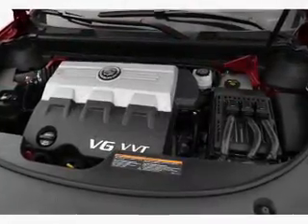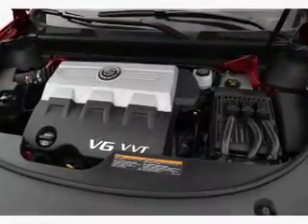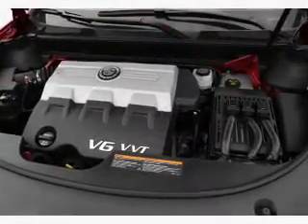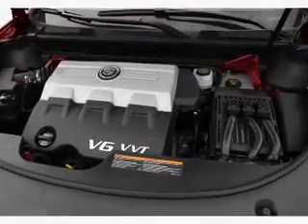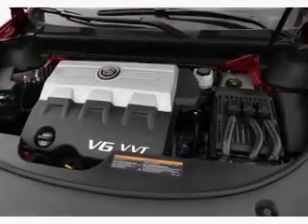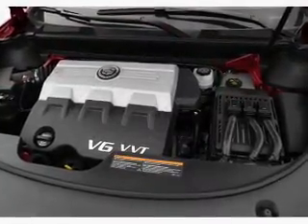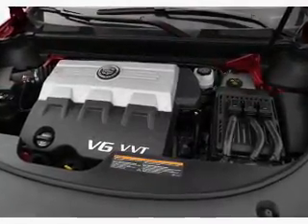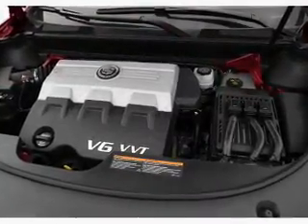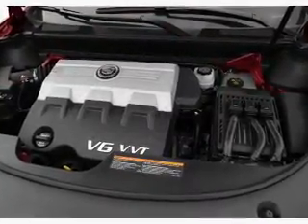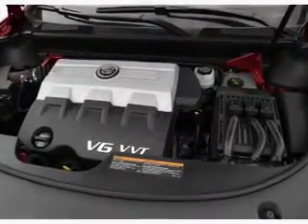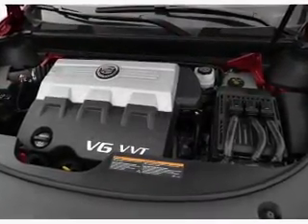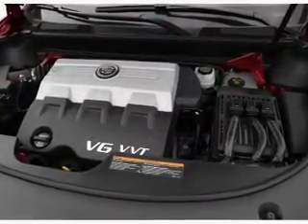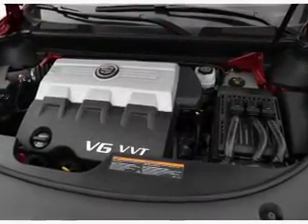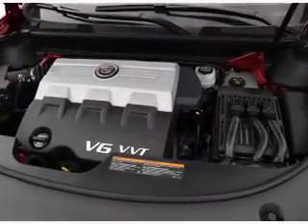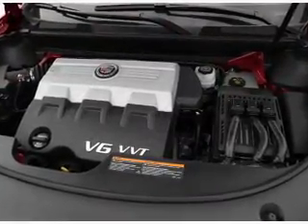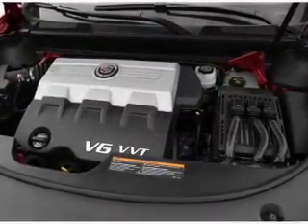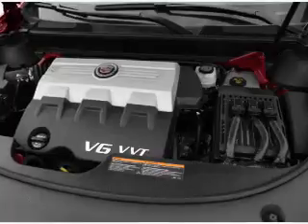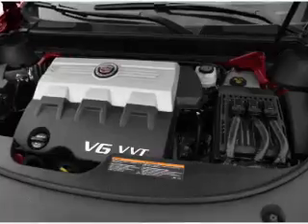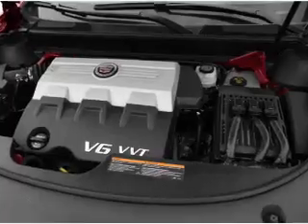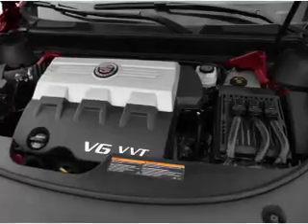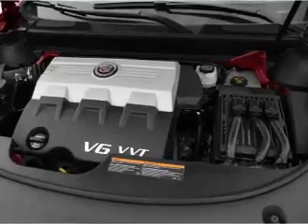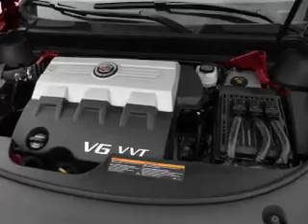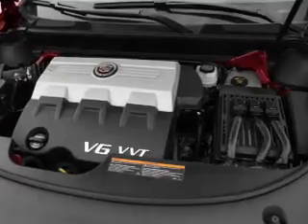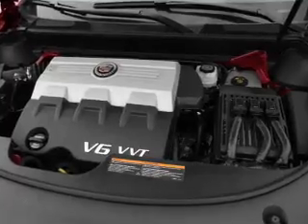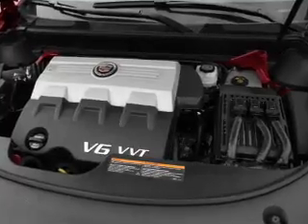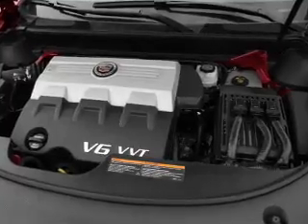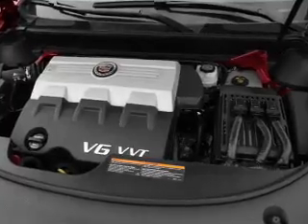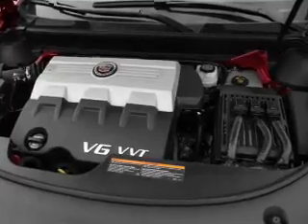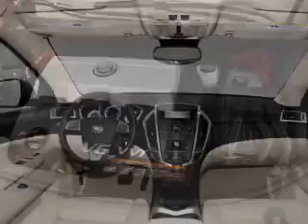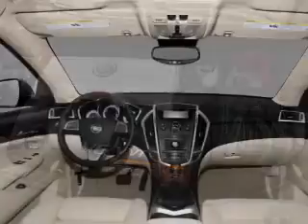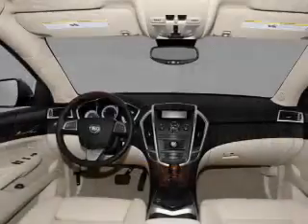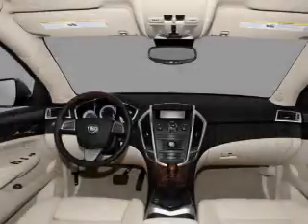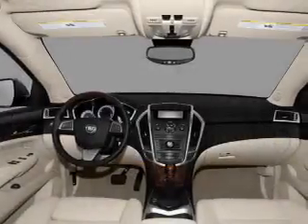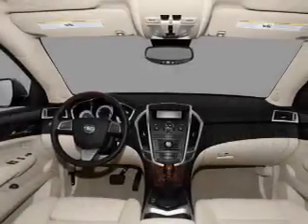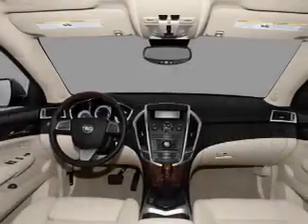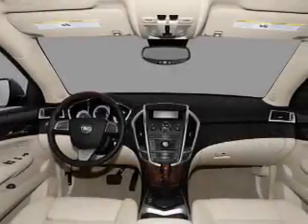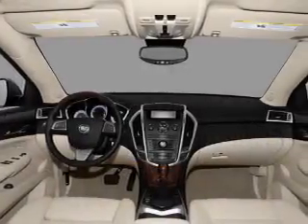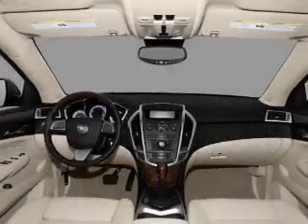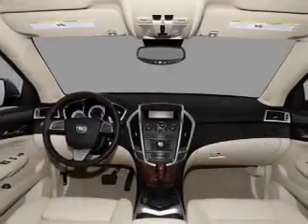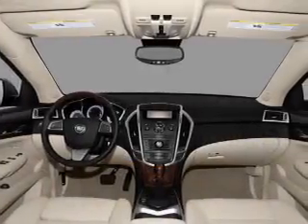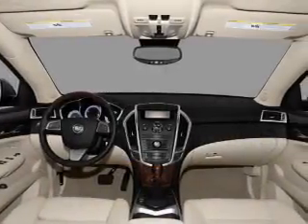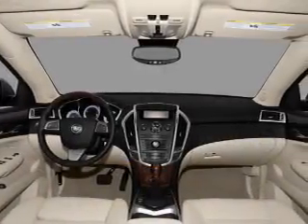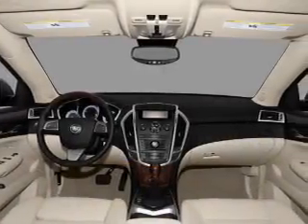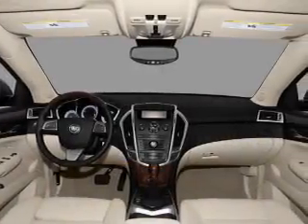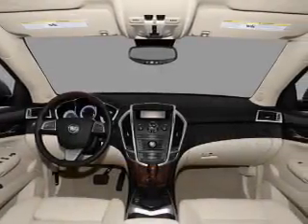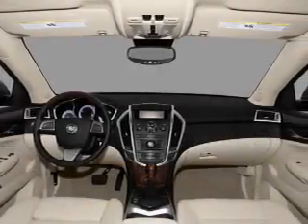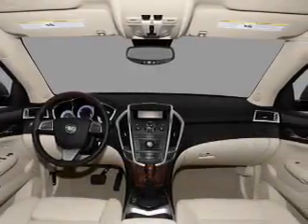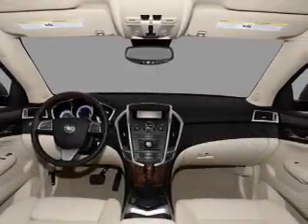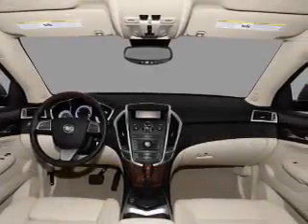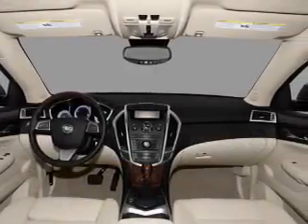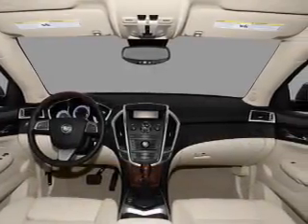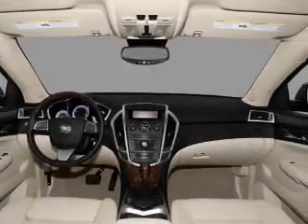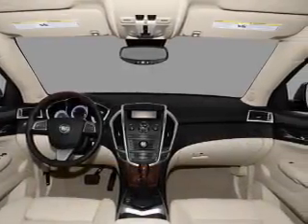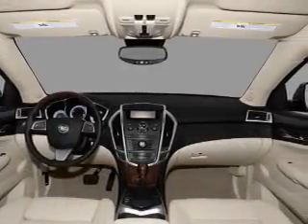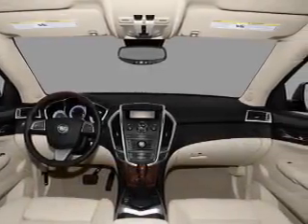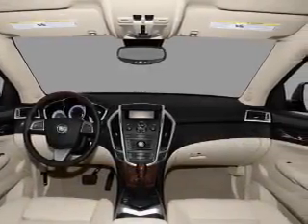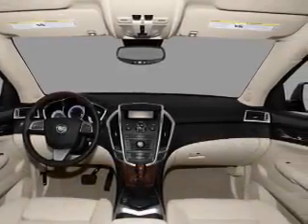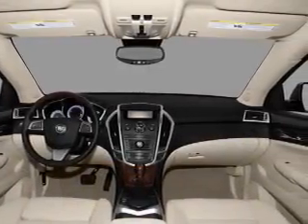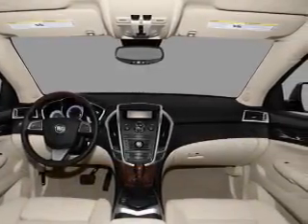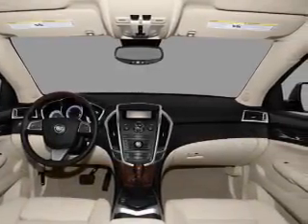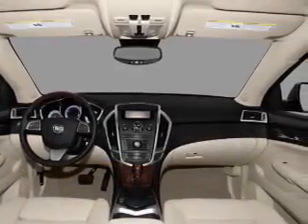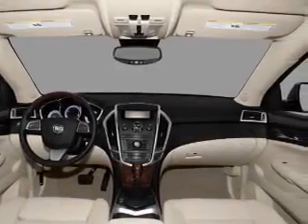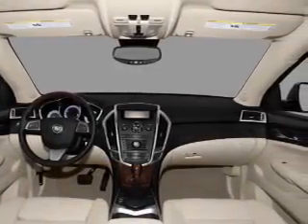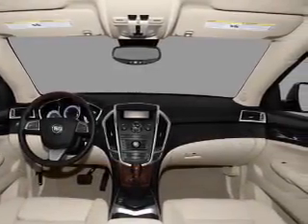Heated seats are a desirable comfort feature. Enjoy the comfort of dual temperature controls. Call today to schedule a test drive.